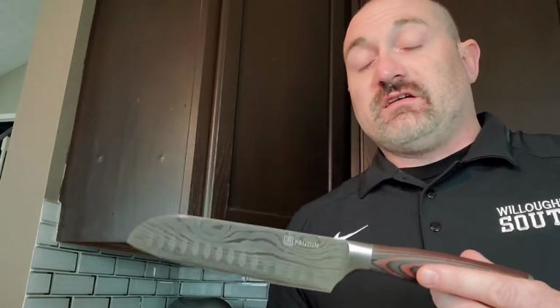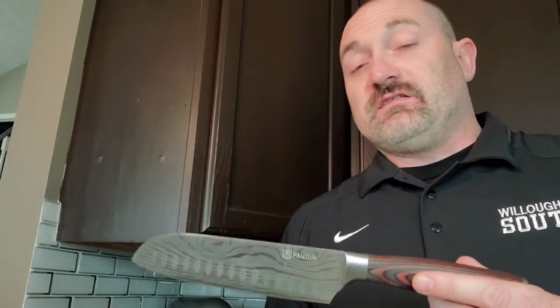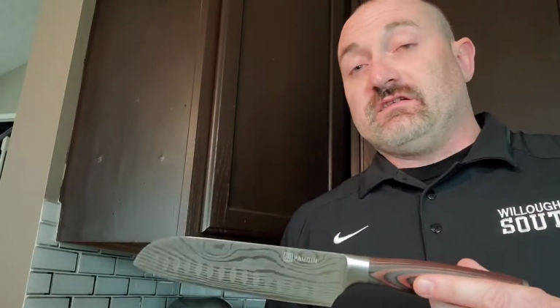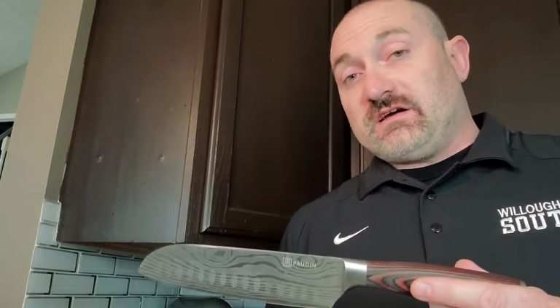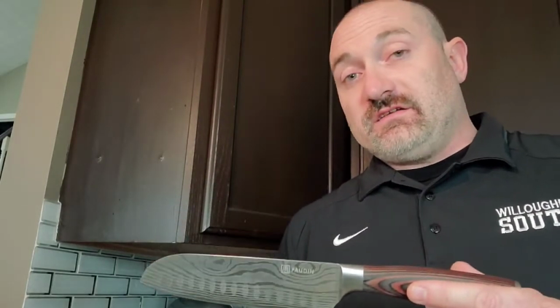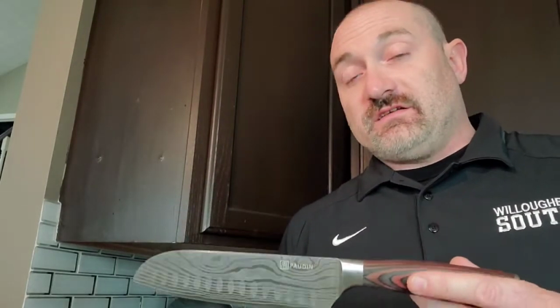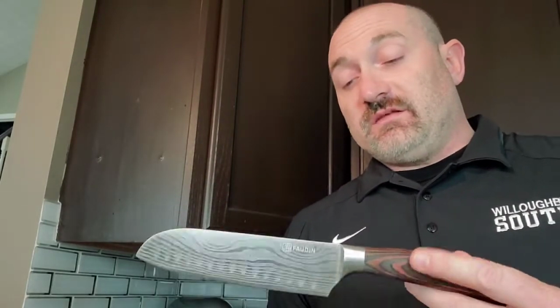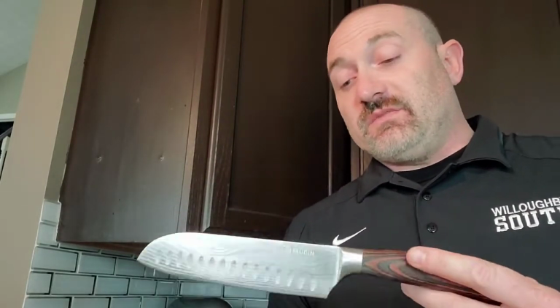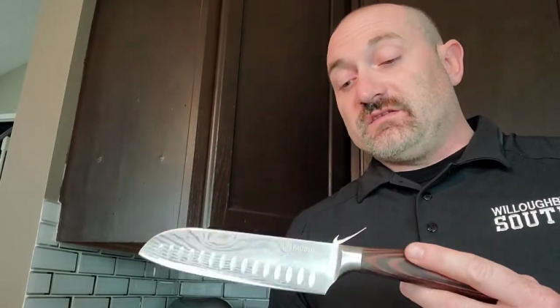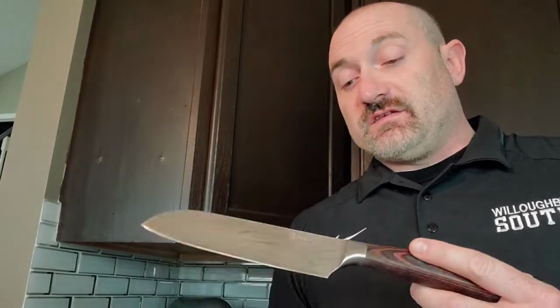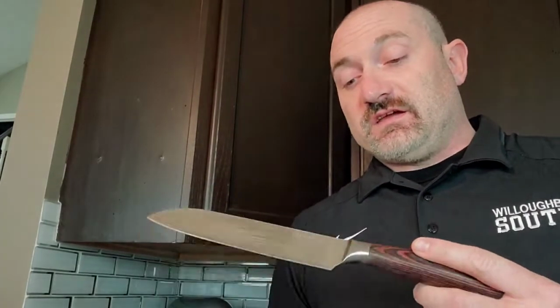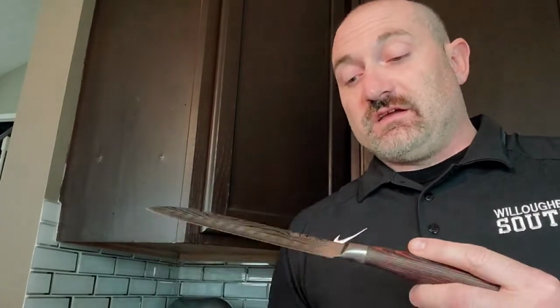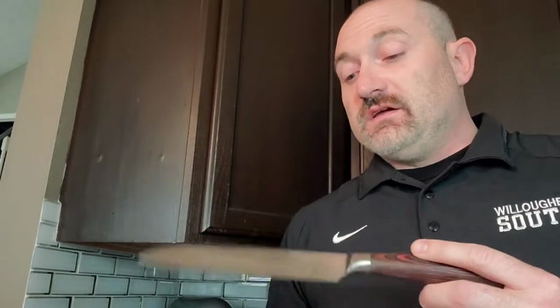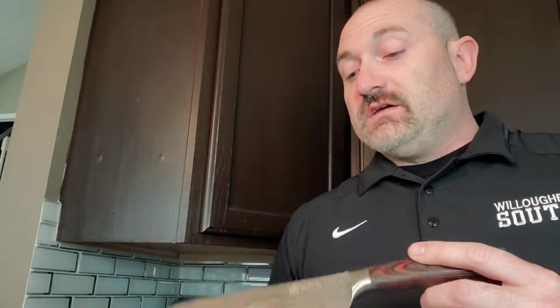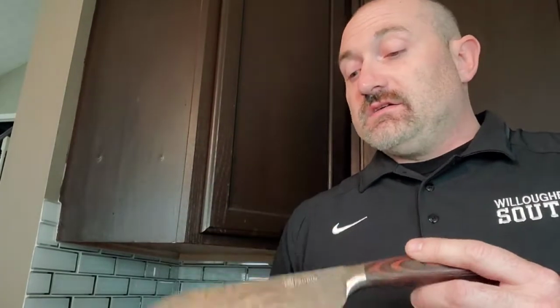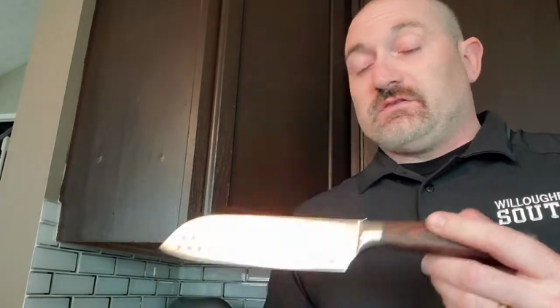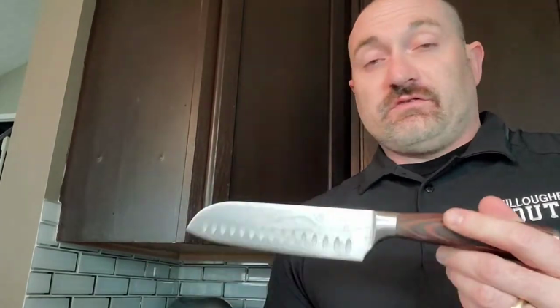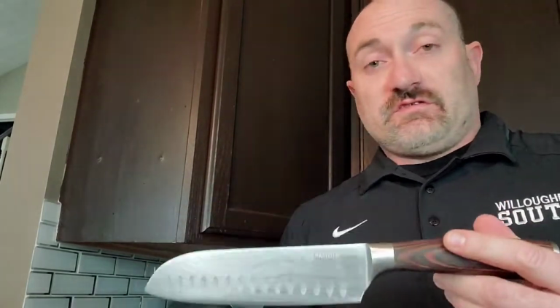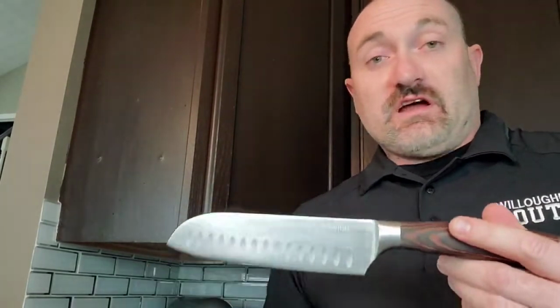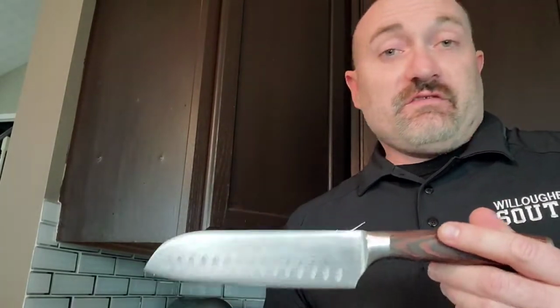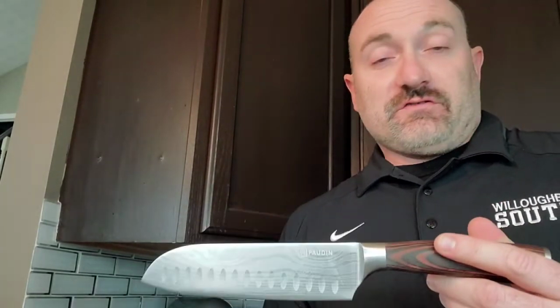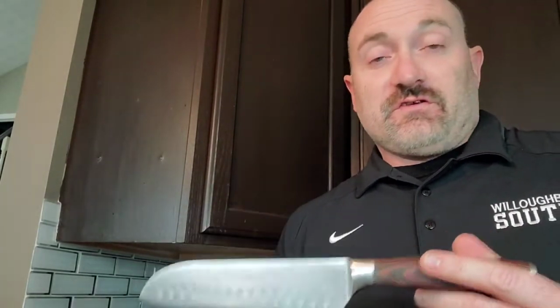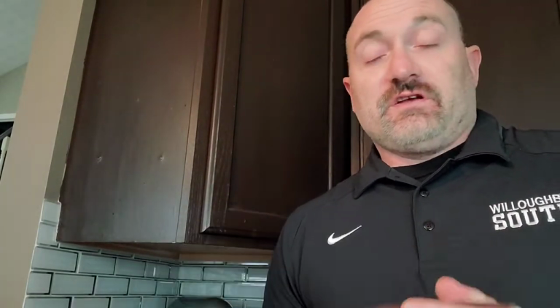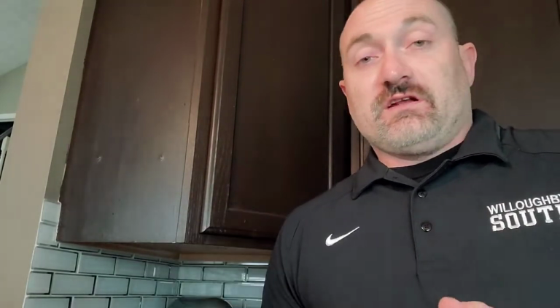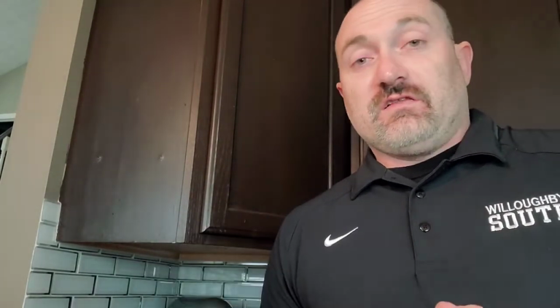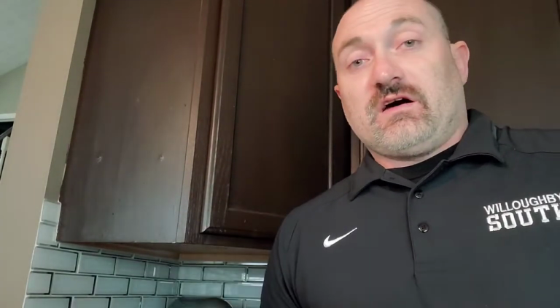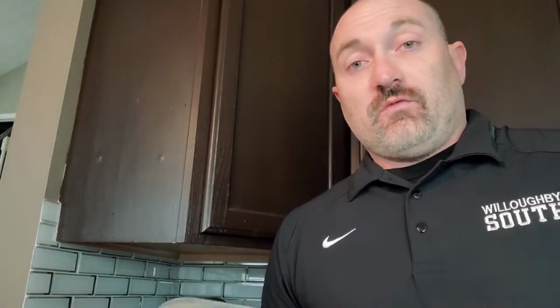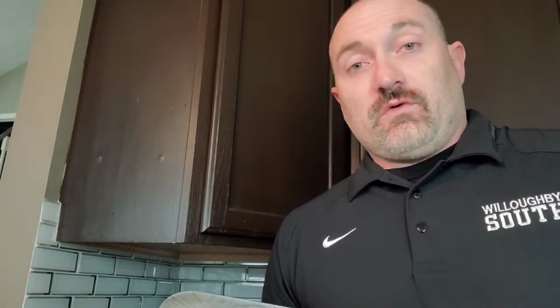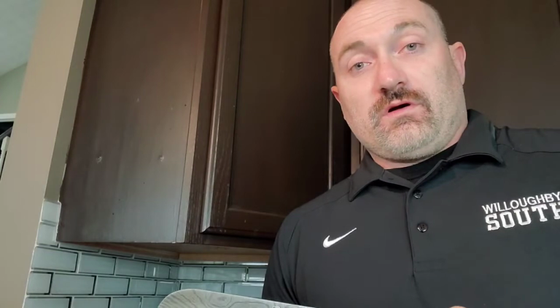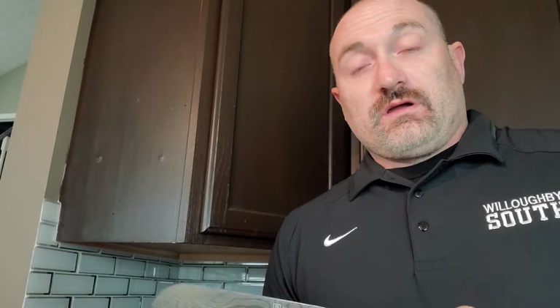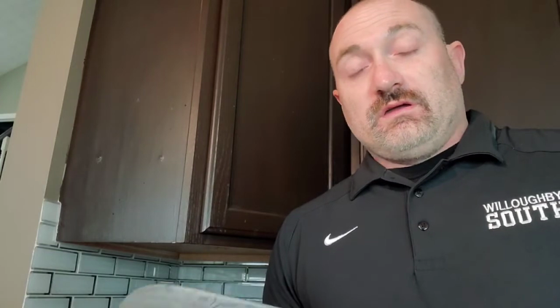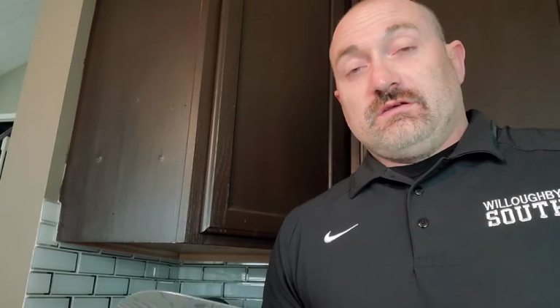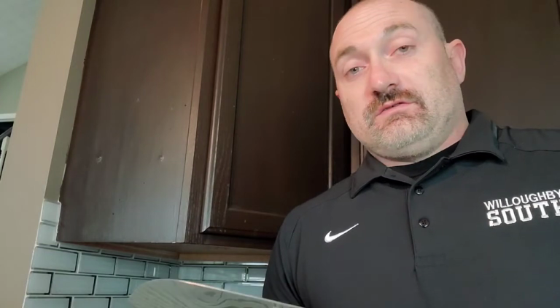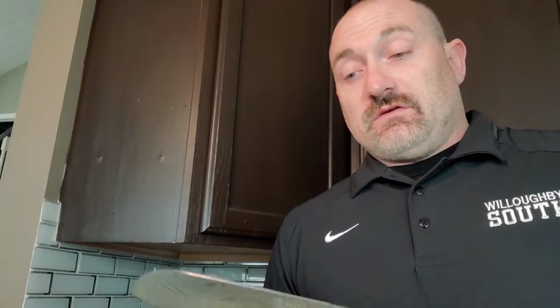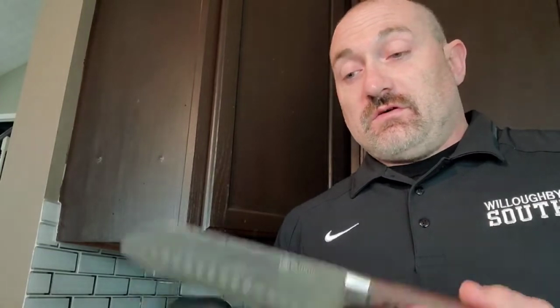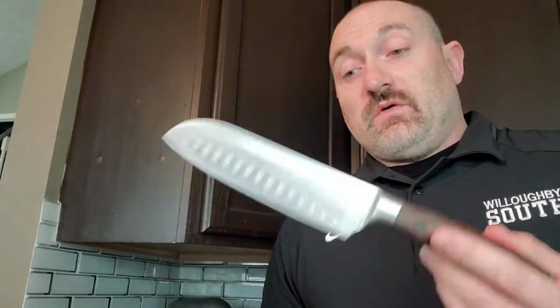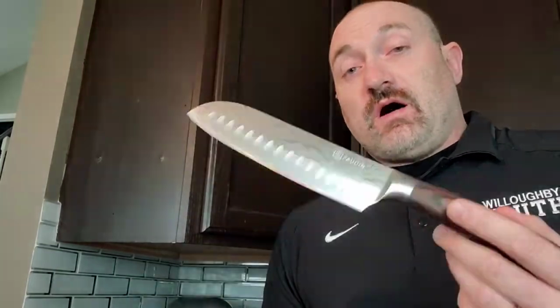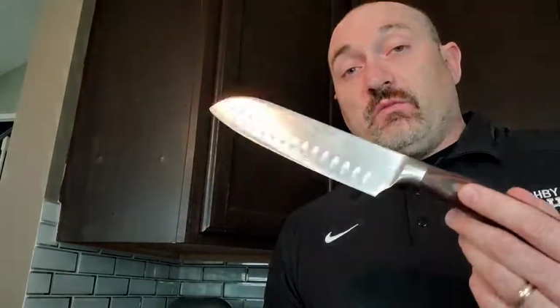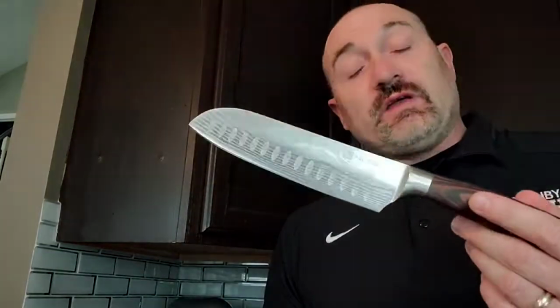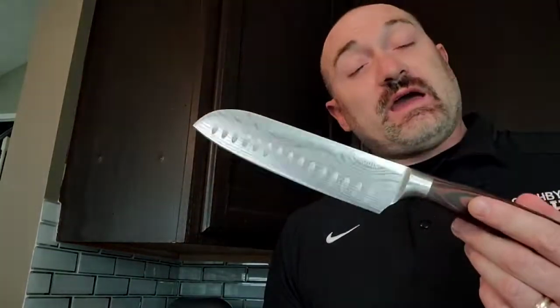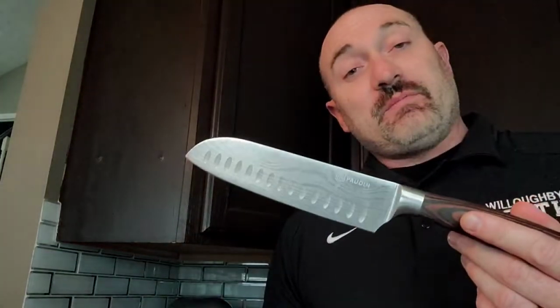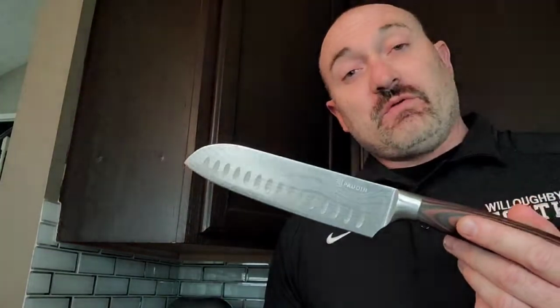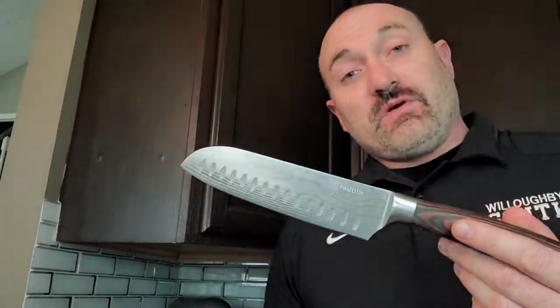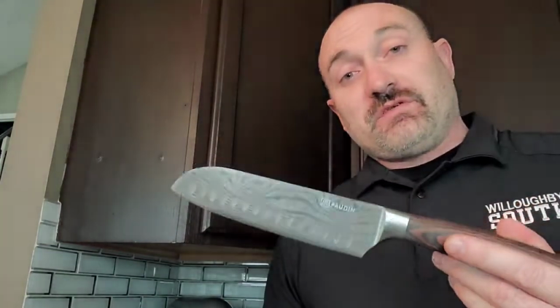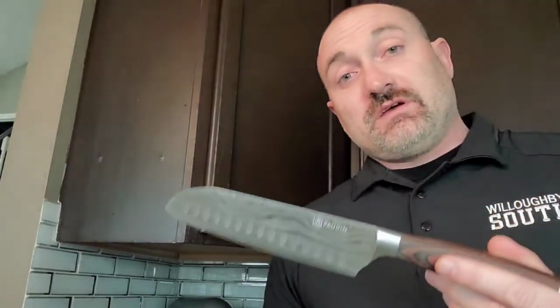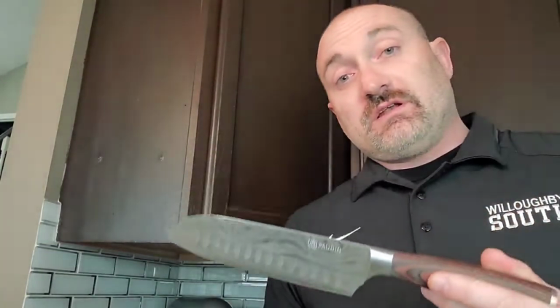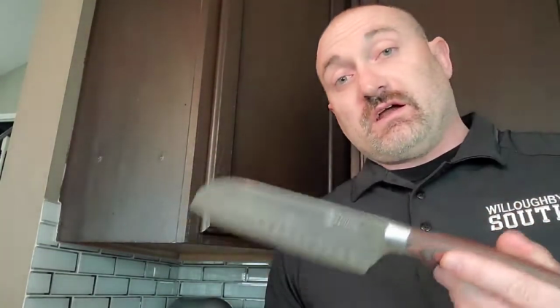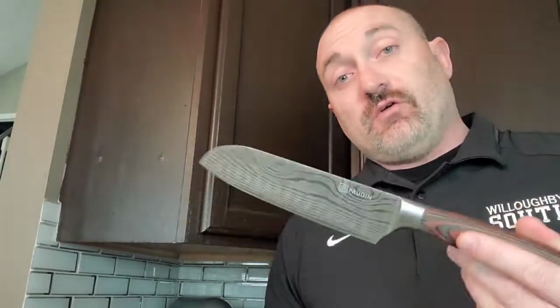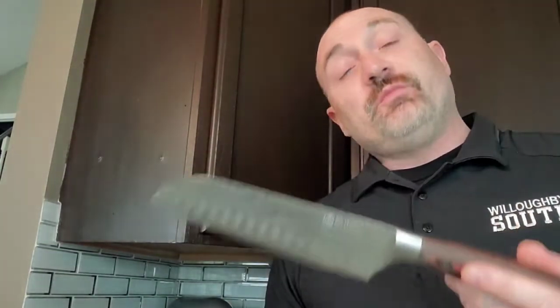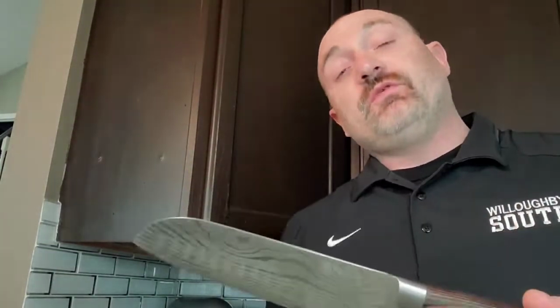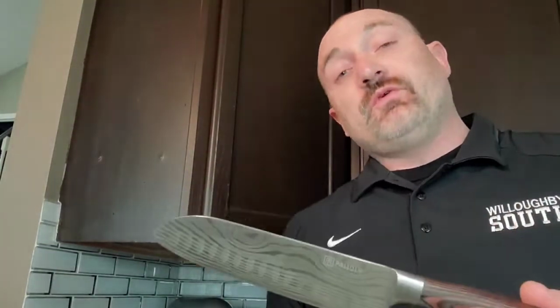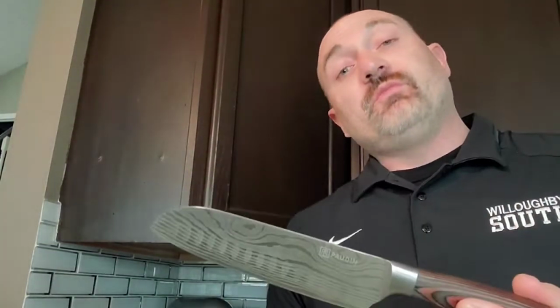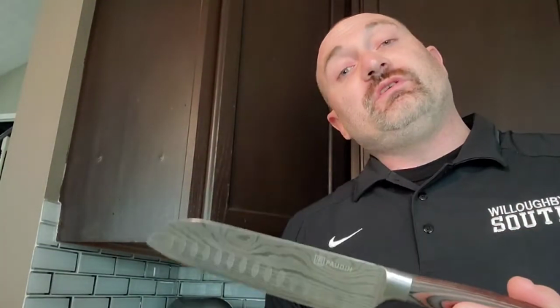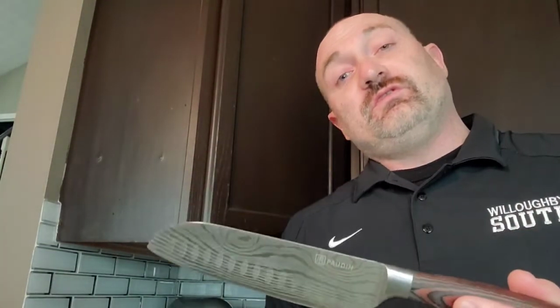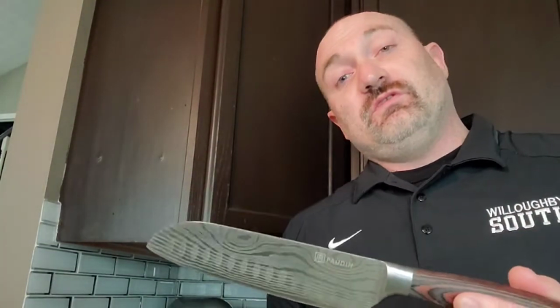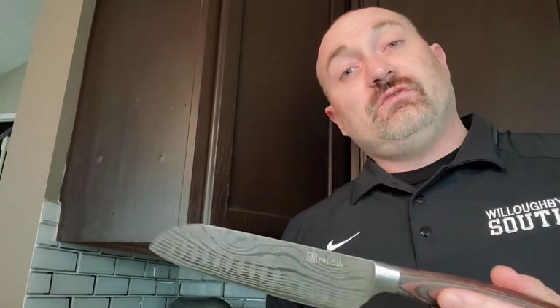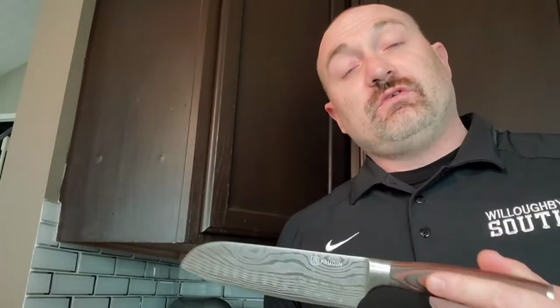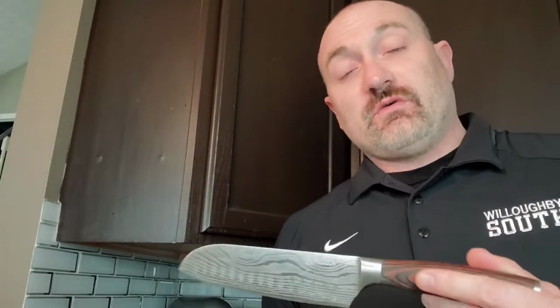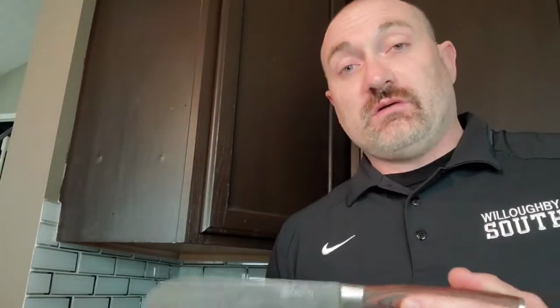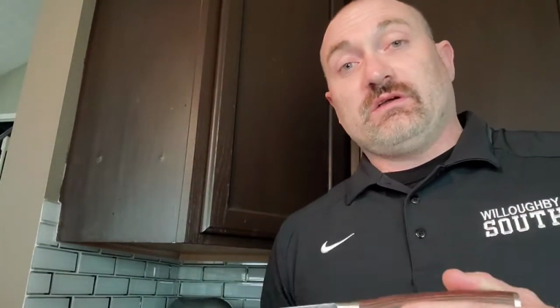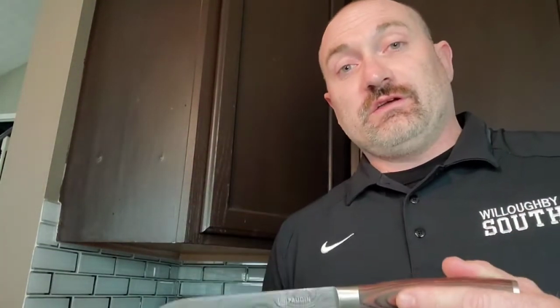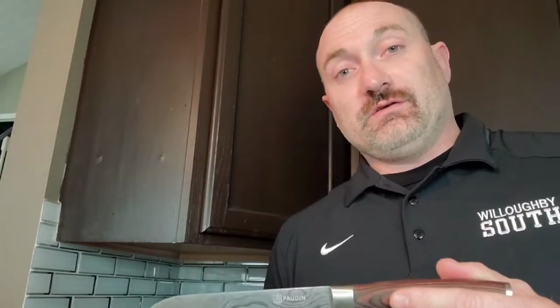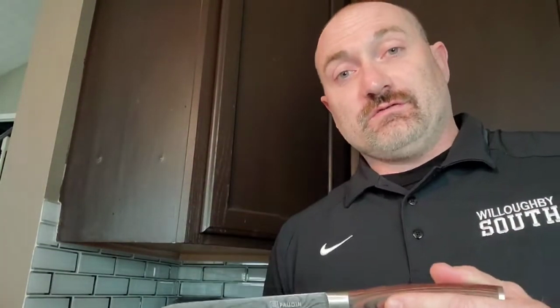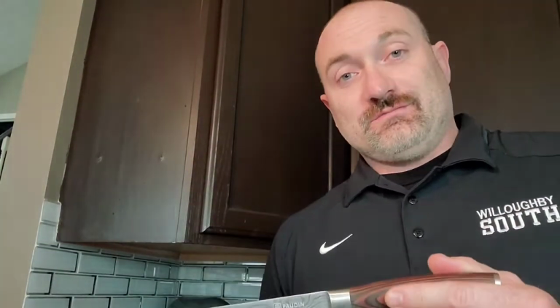Slicing, dicing, and mincing — this knife is going to get a lot of work. I'm really happy with it and I hope you will be too. Go out and get yours. Thanks, guys.